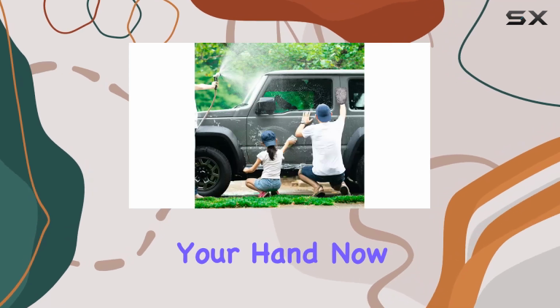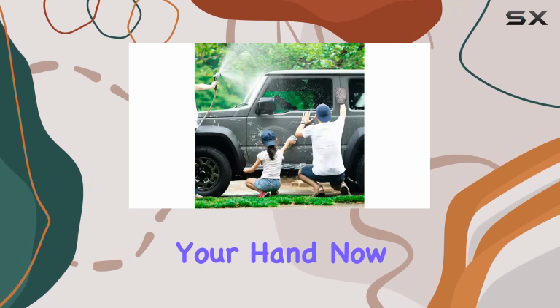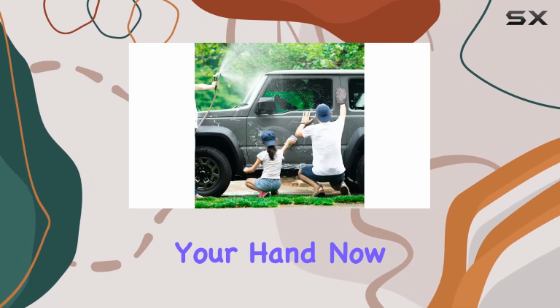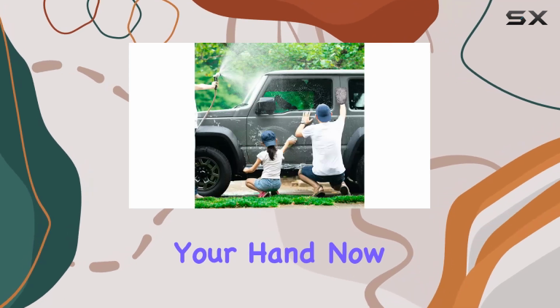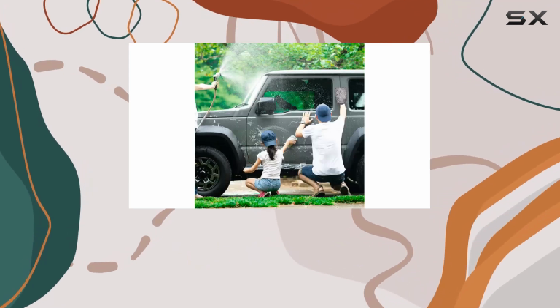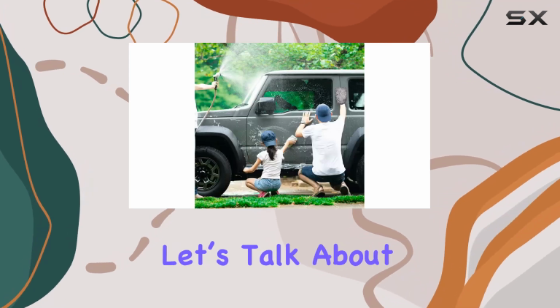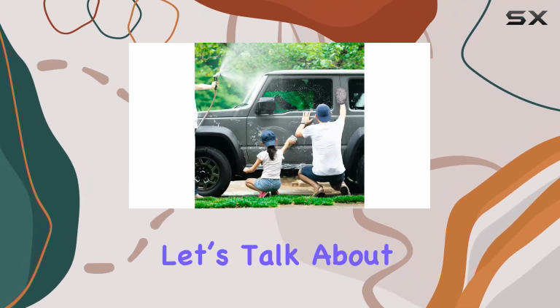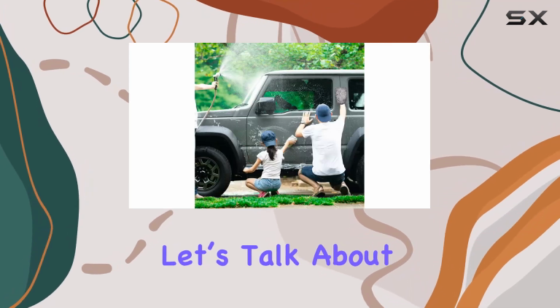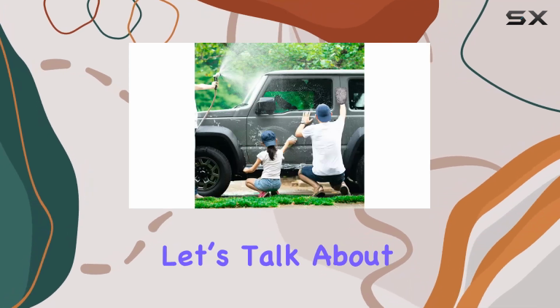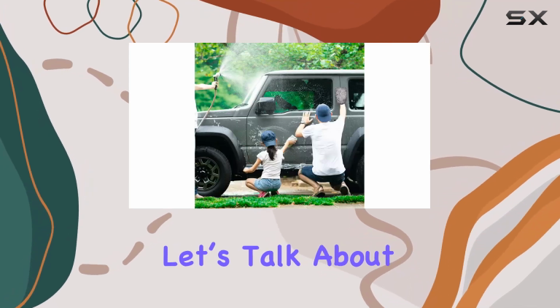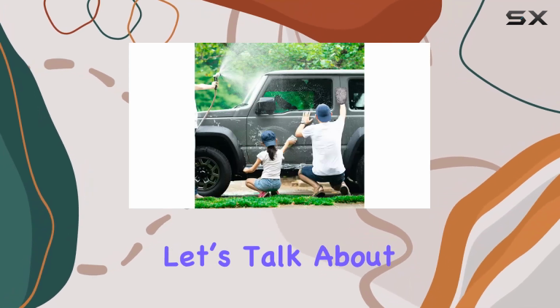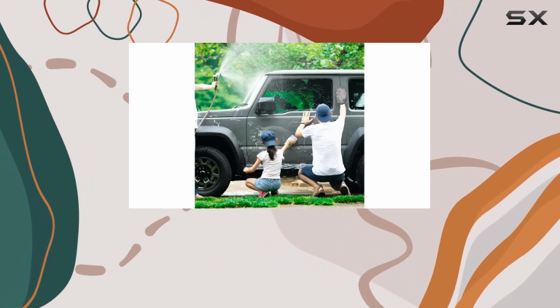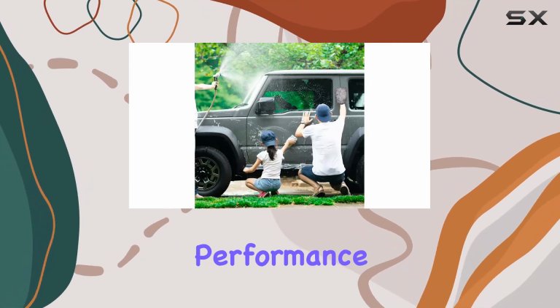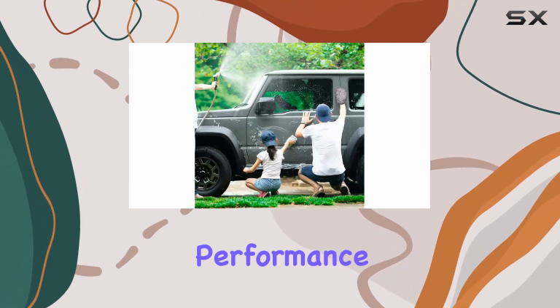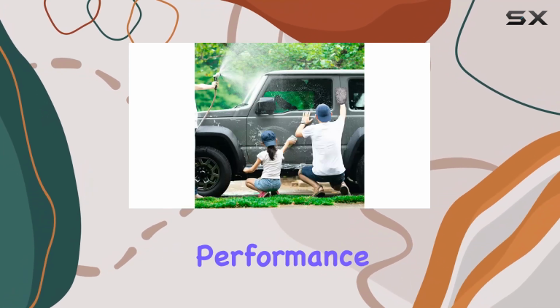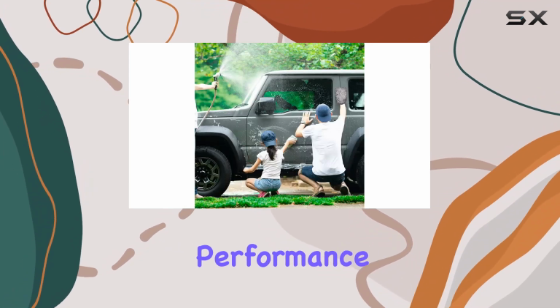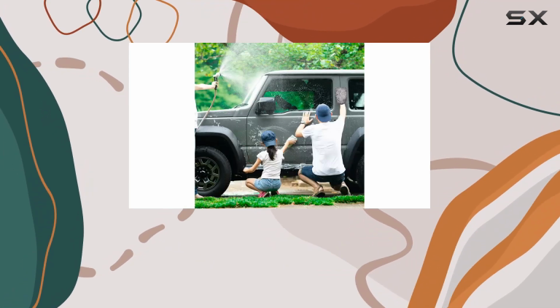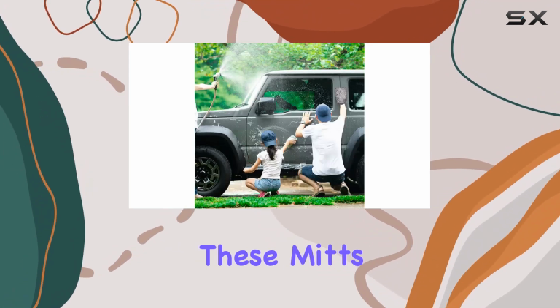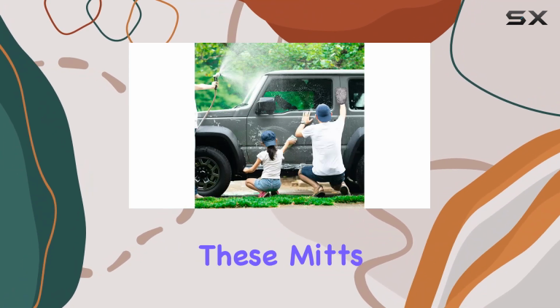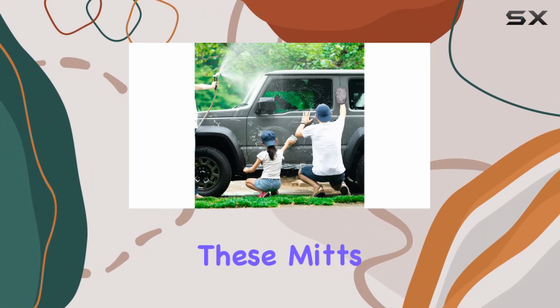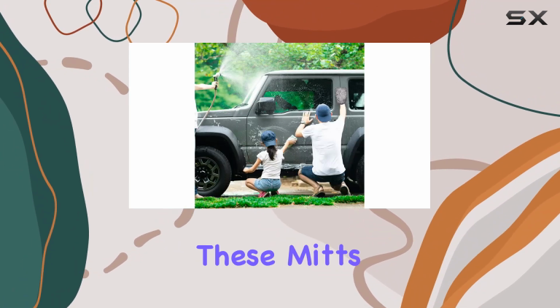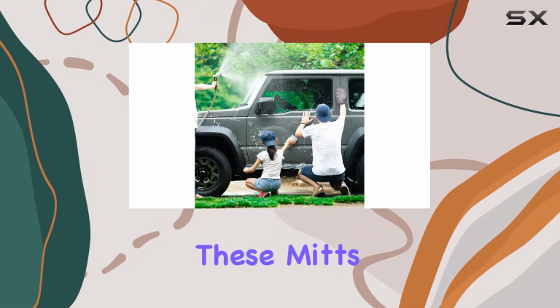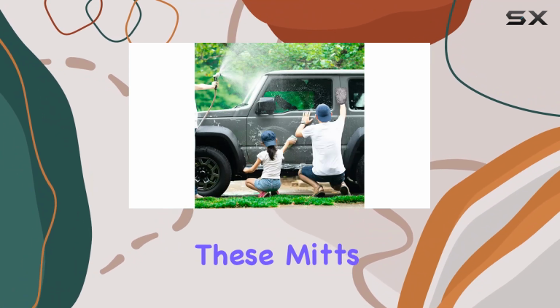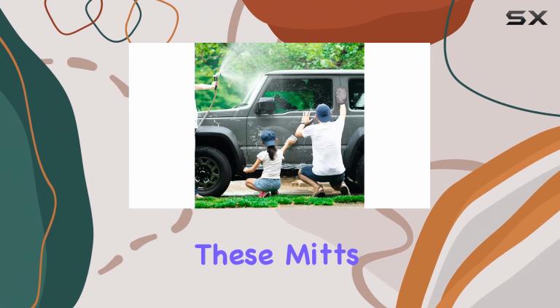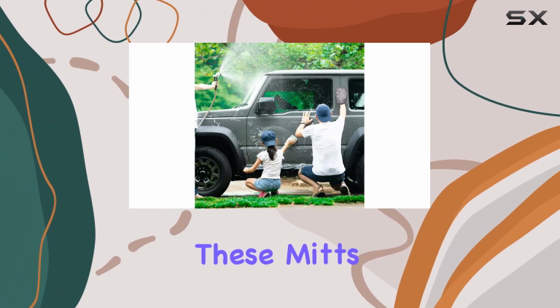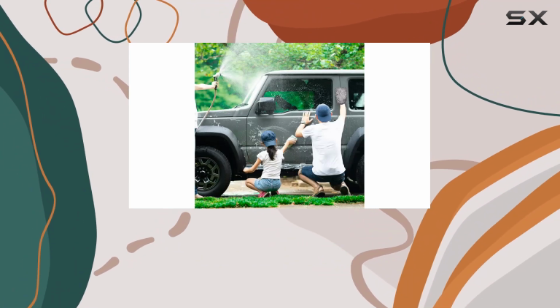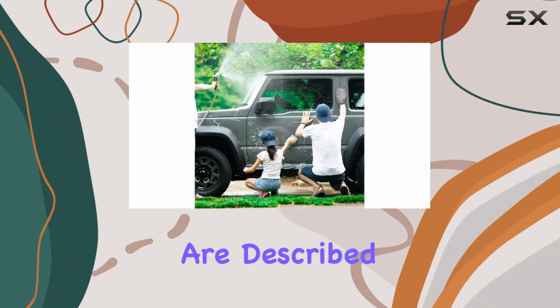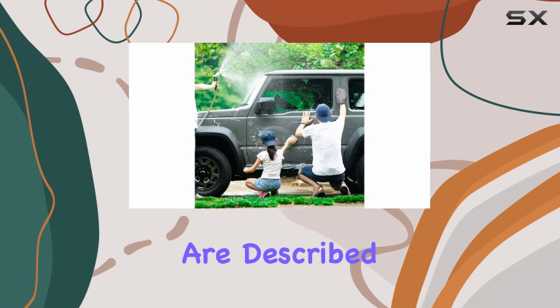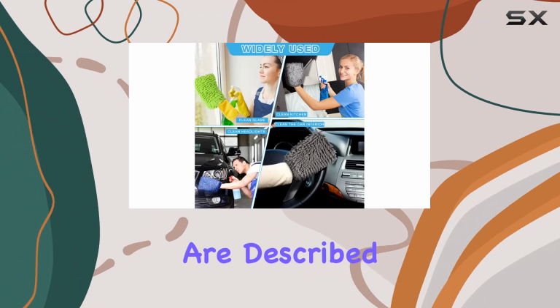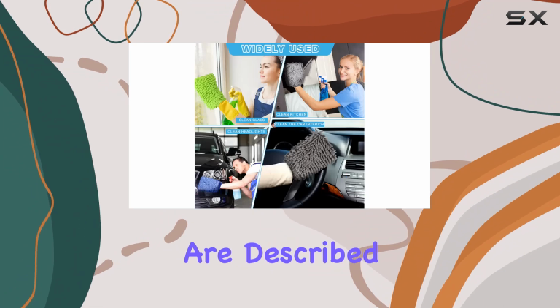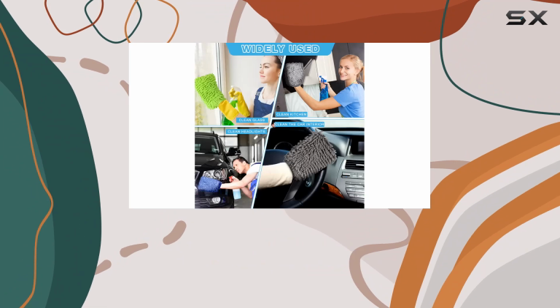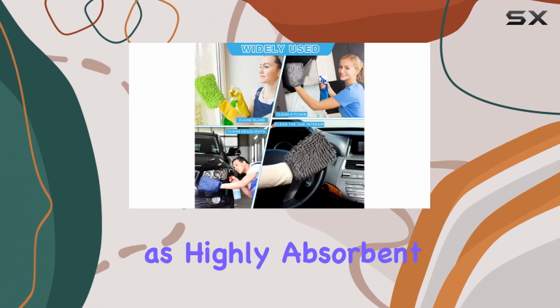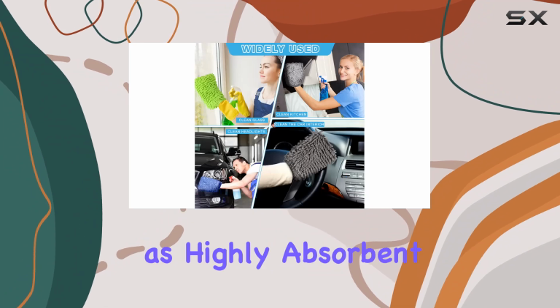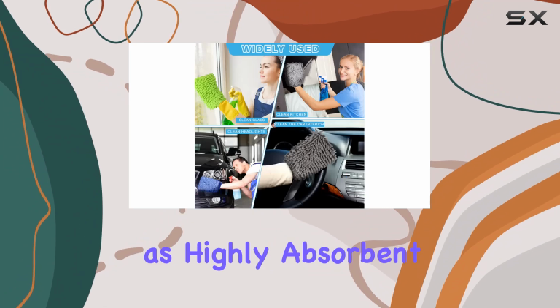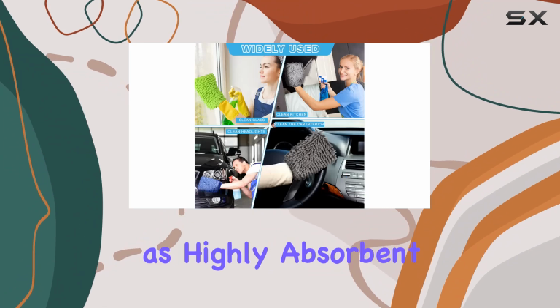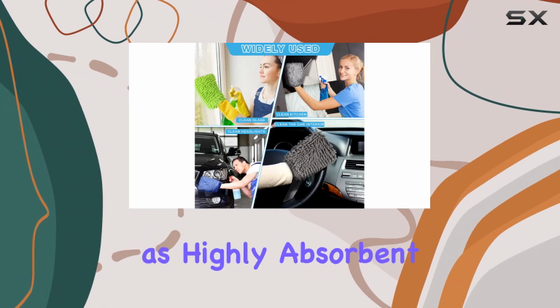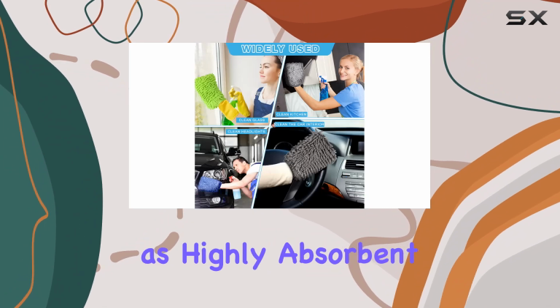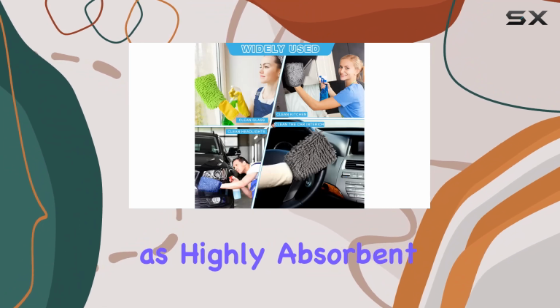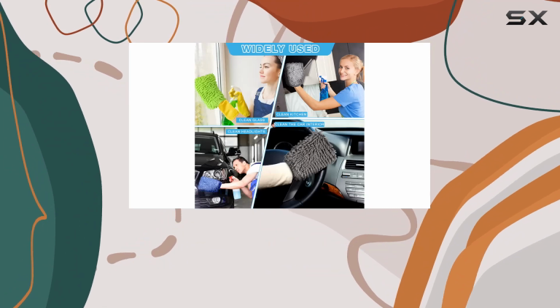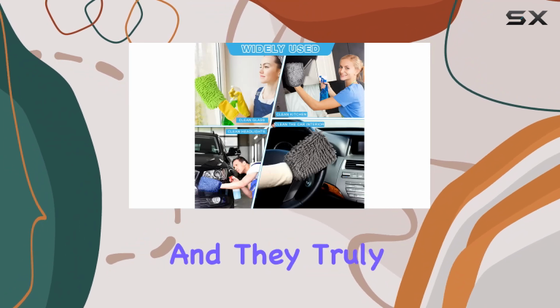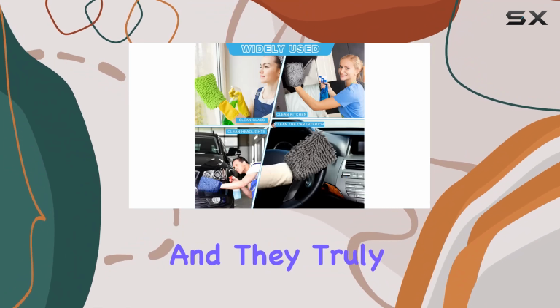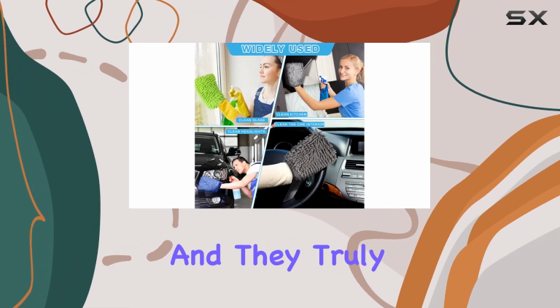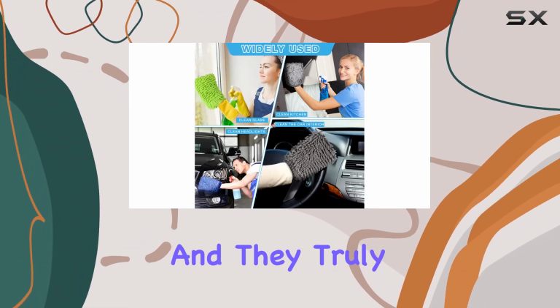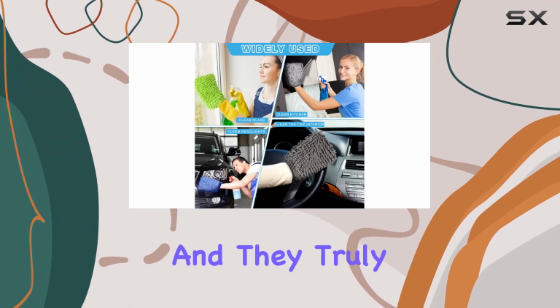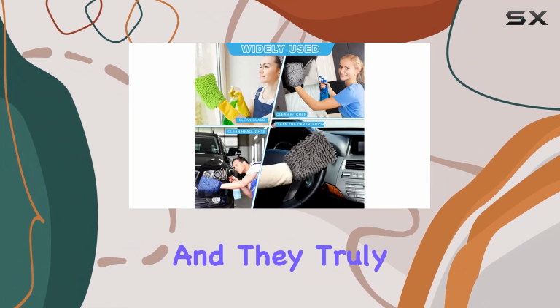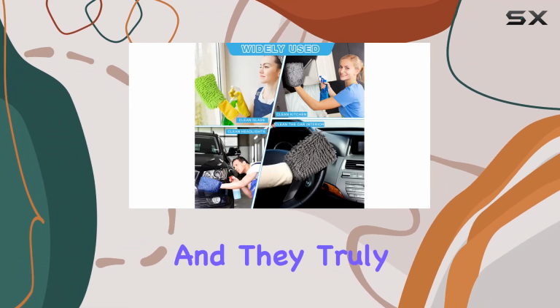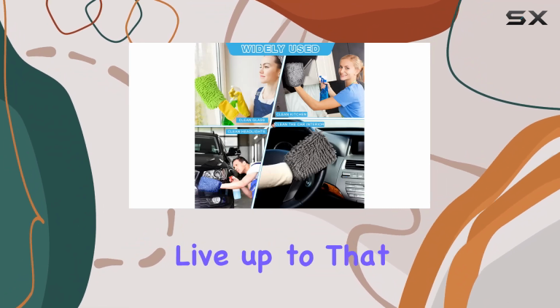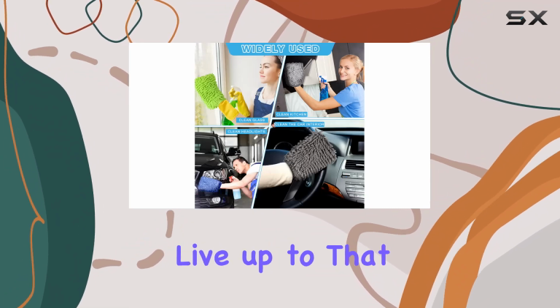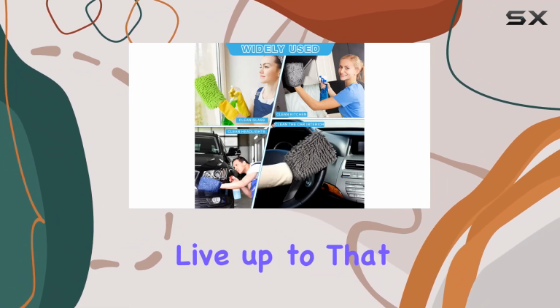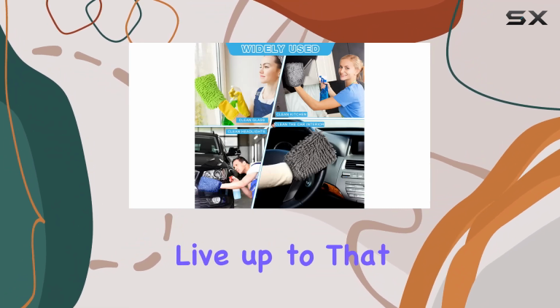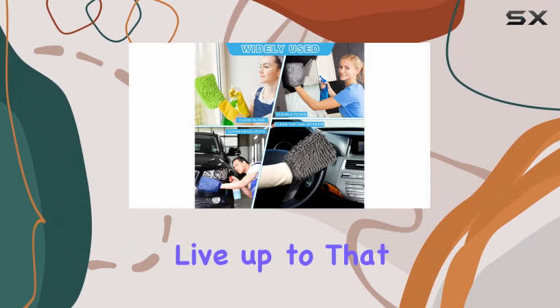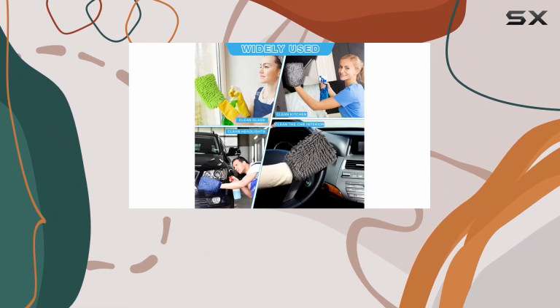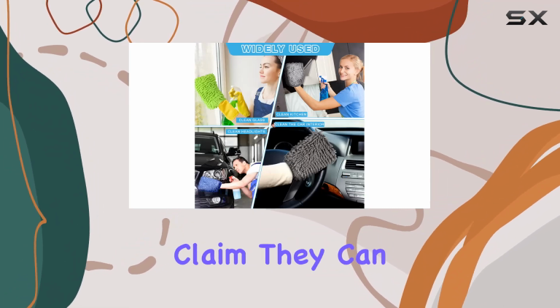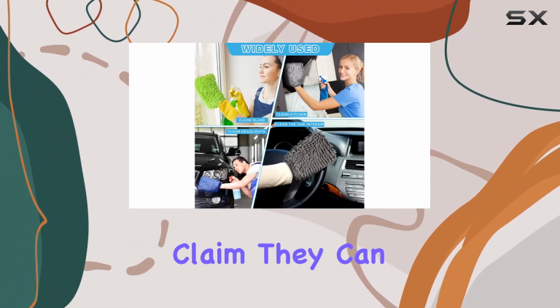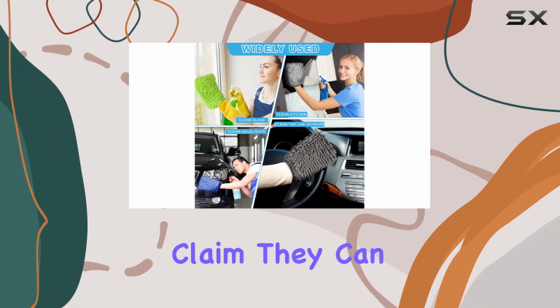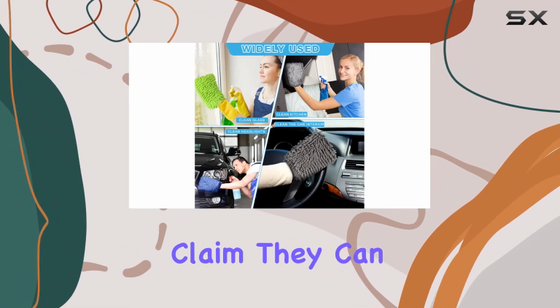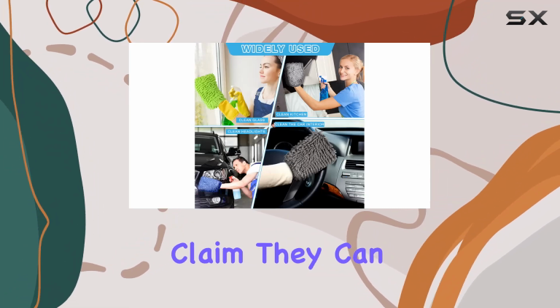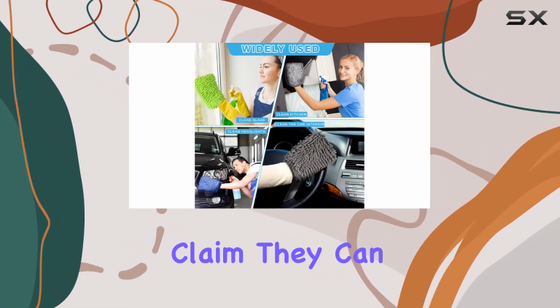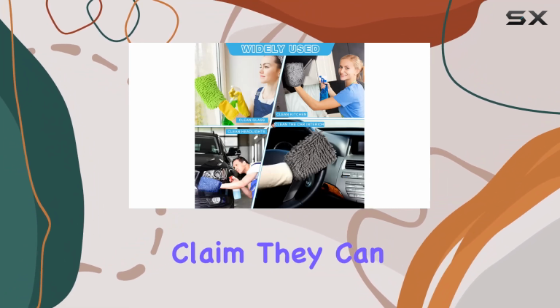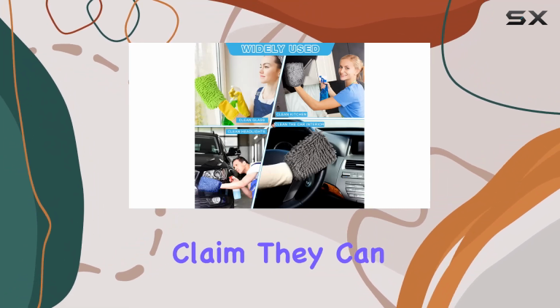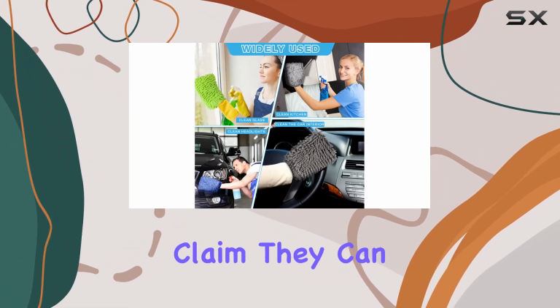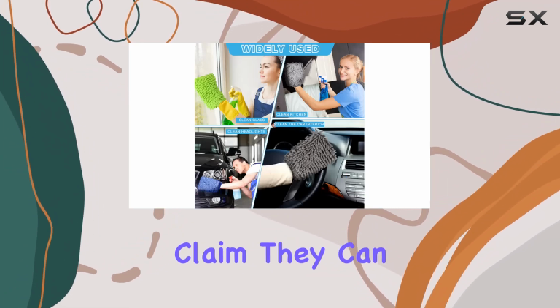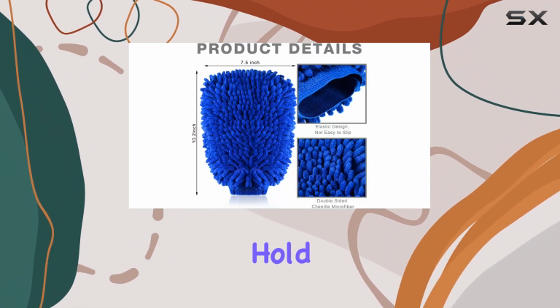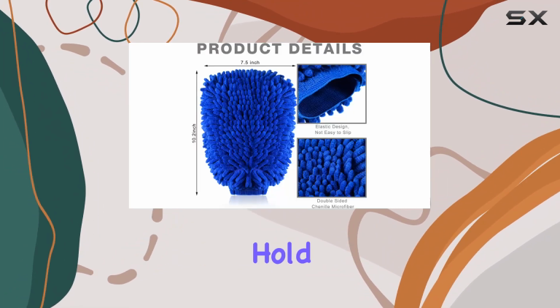Now, let's talk about performance. These mitts are described as highly absorbent, and they truly live up to that claim.